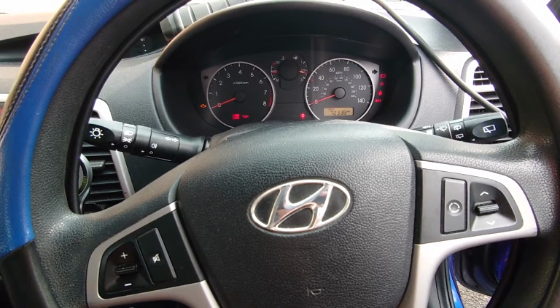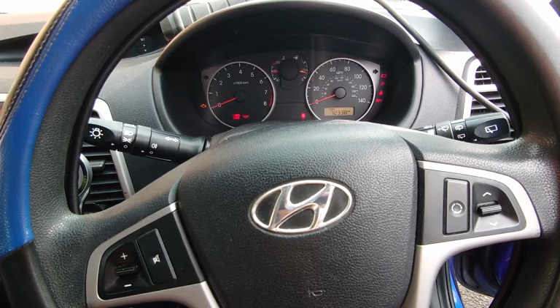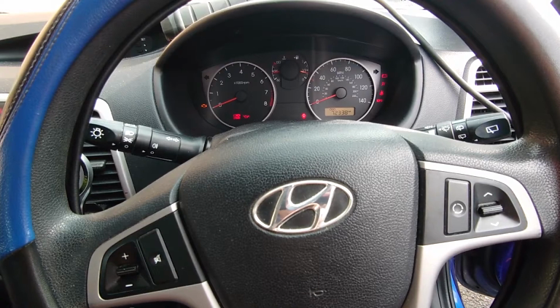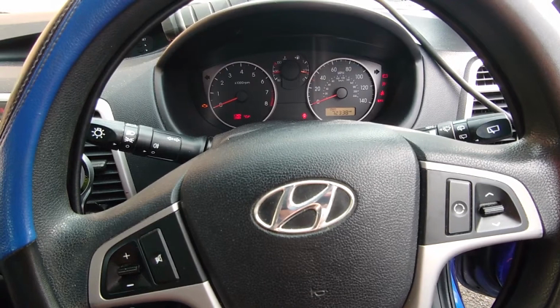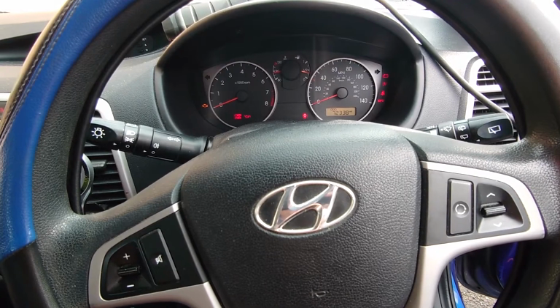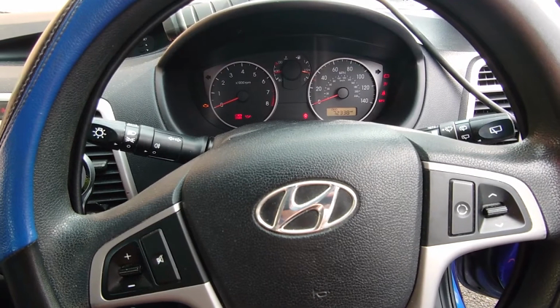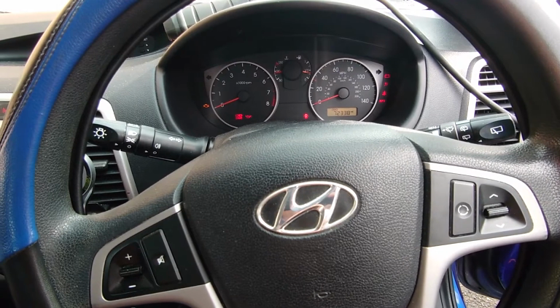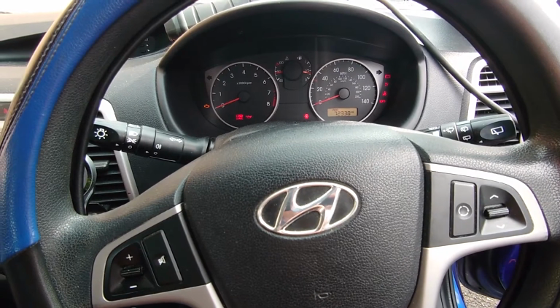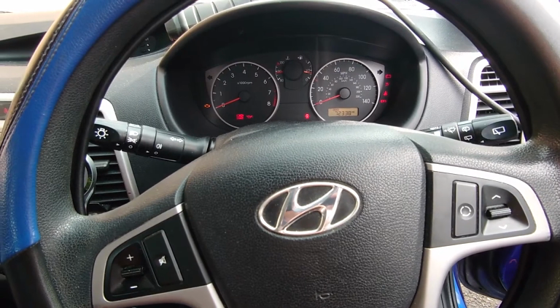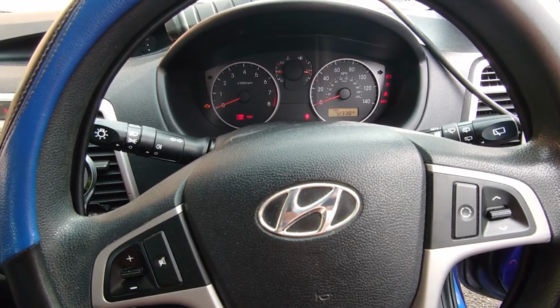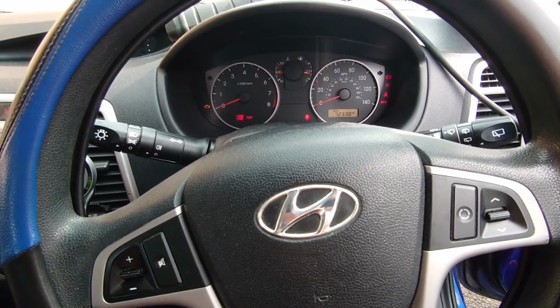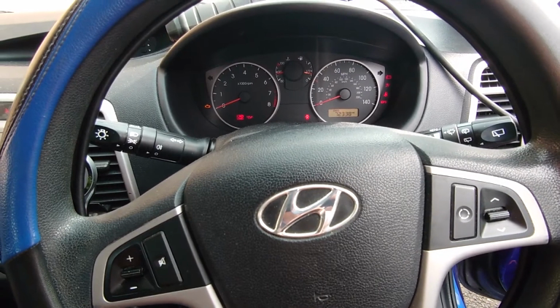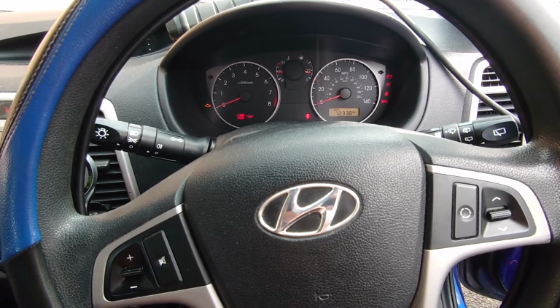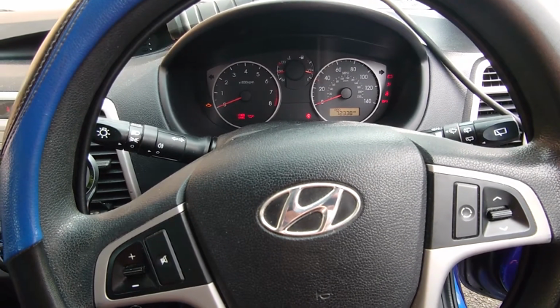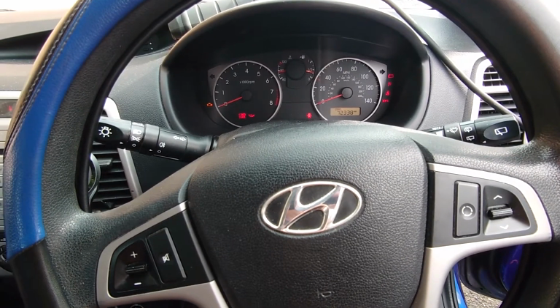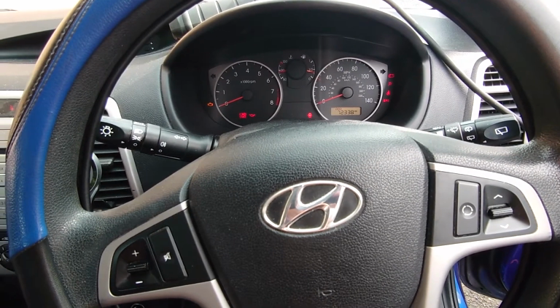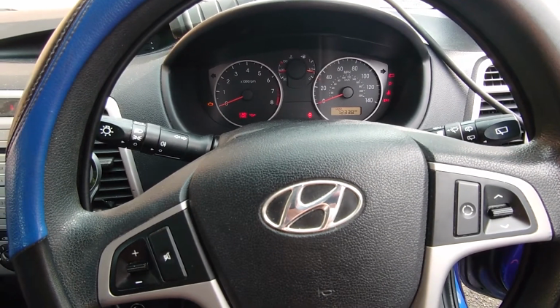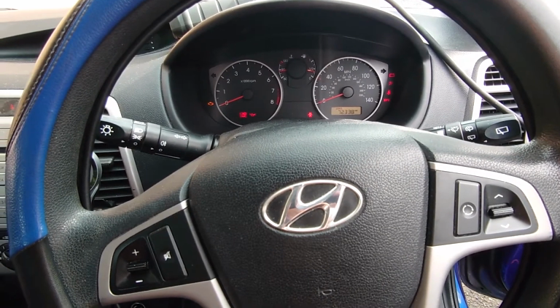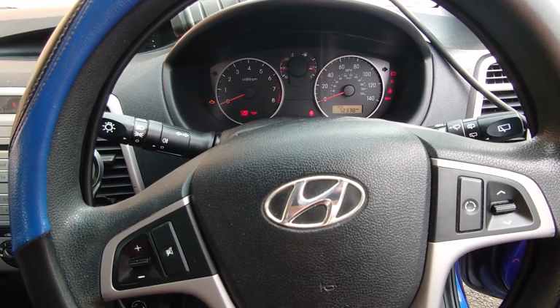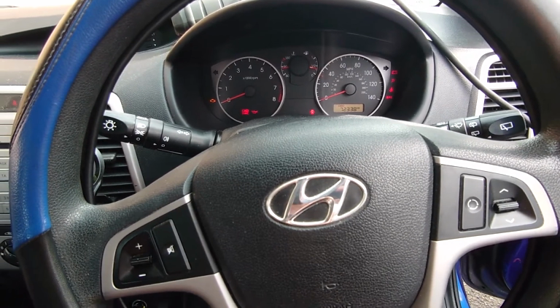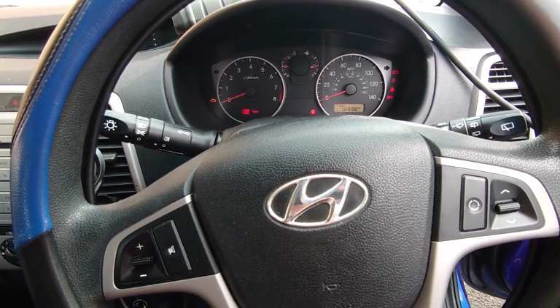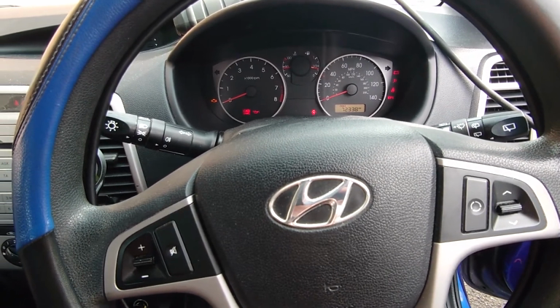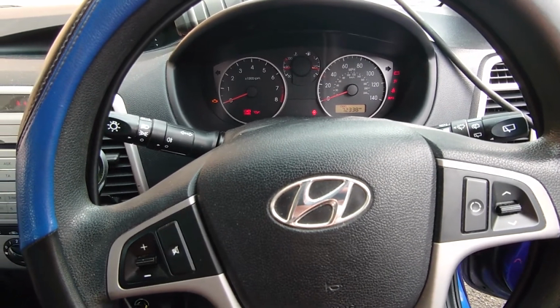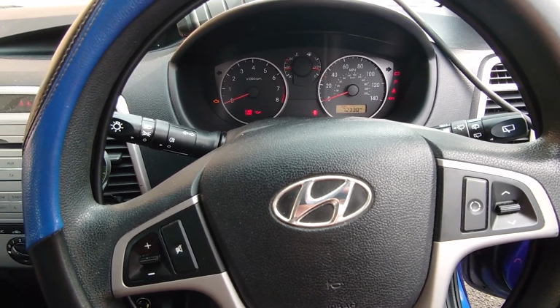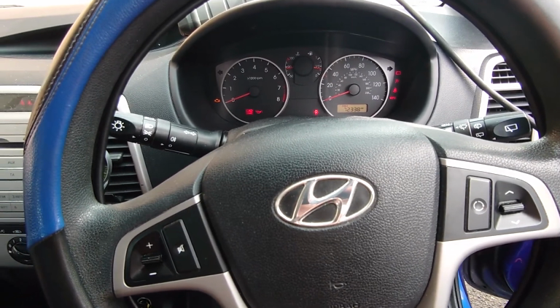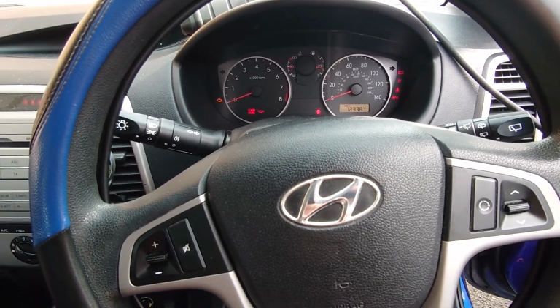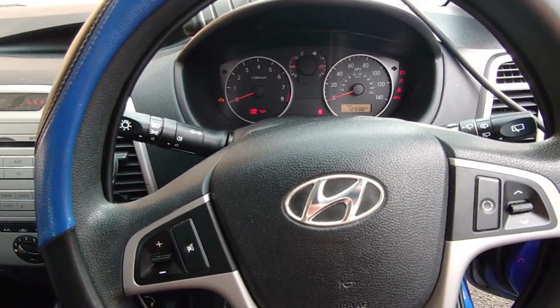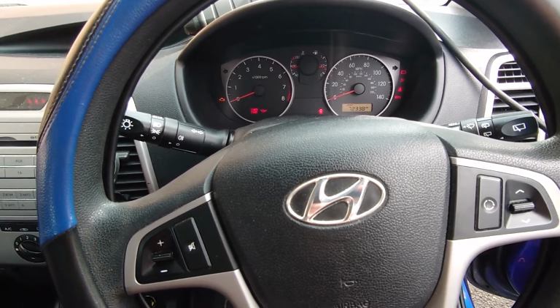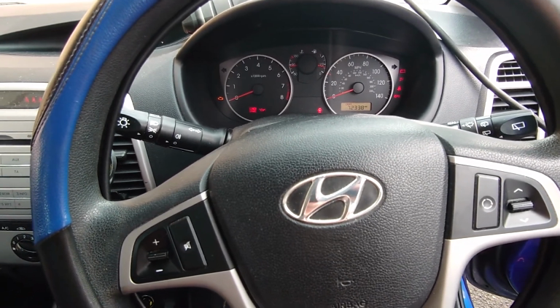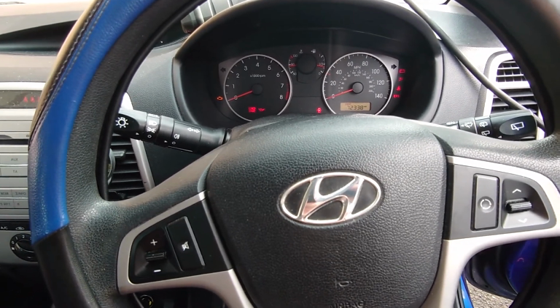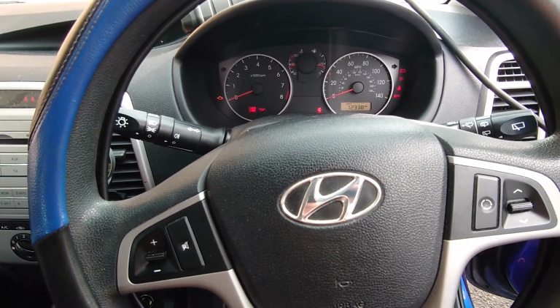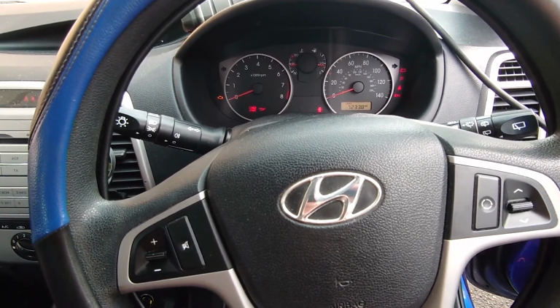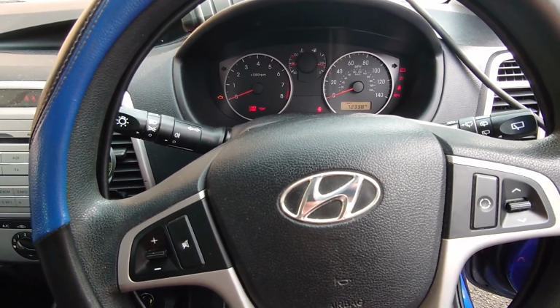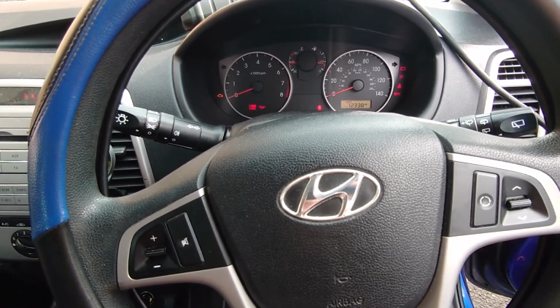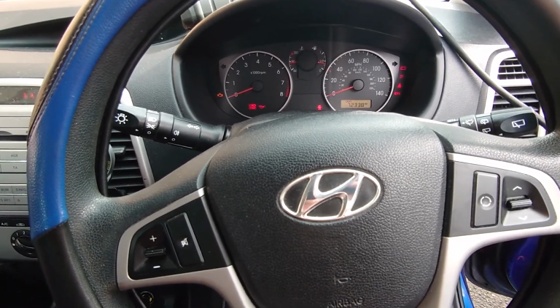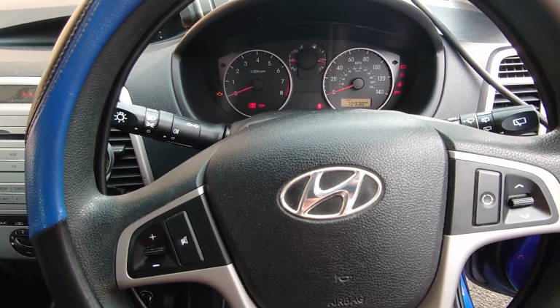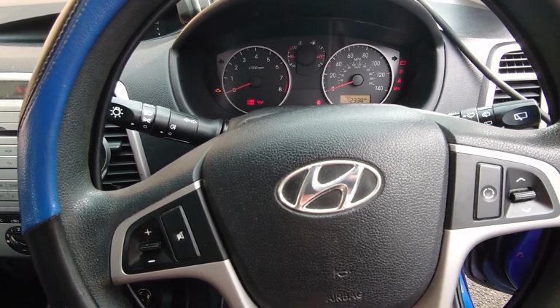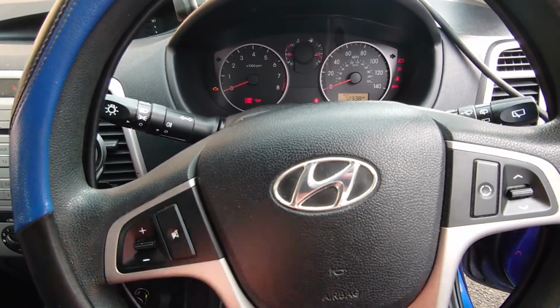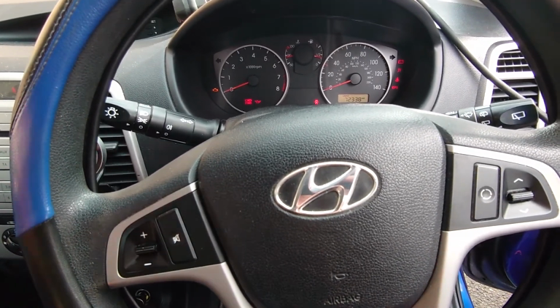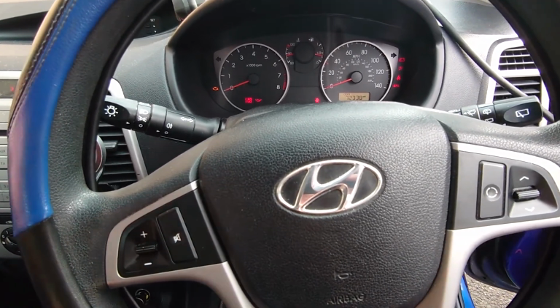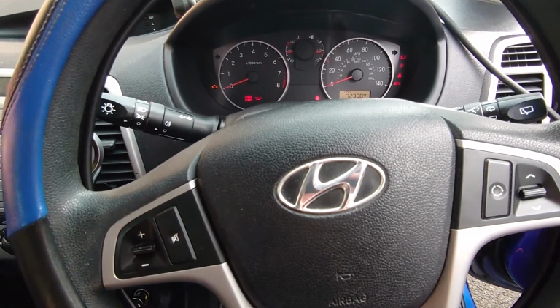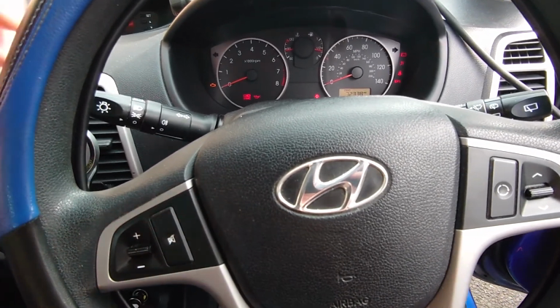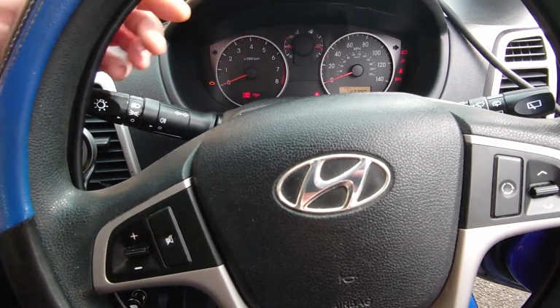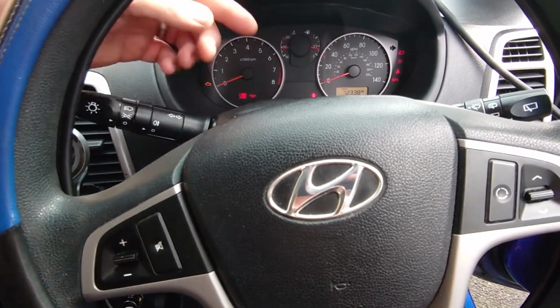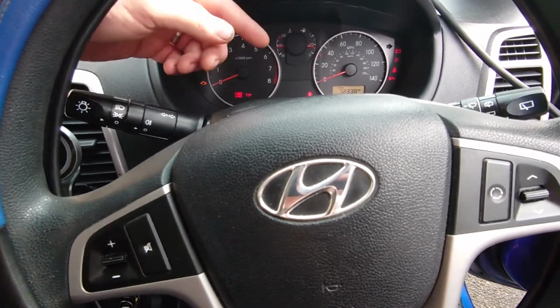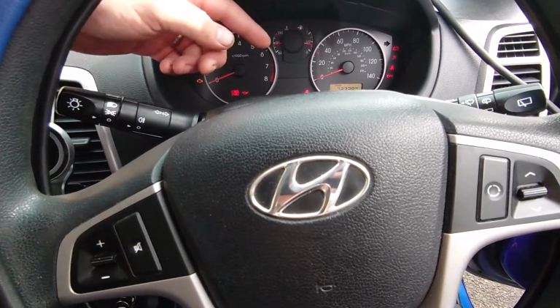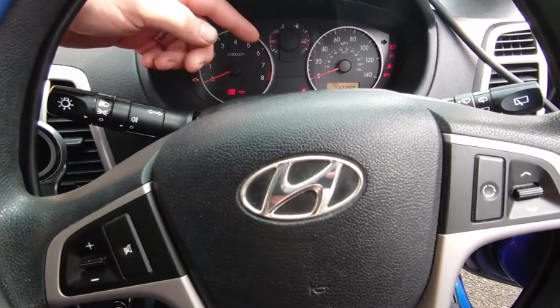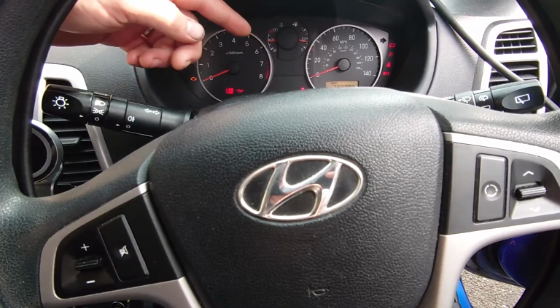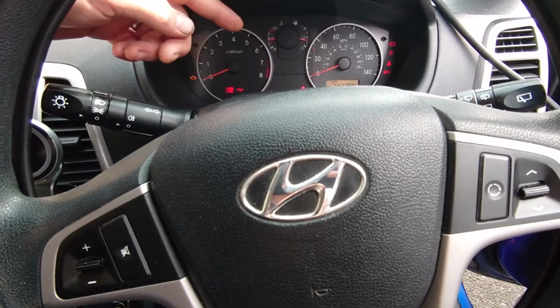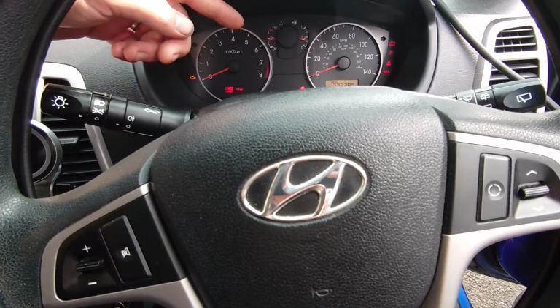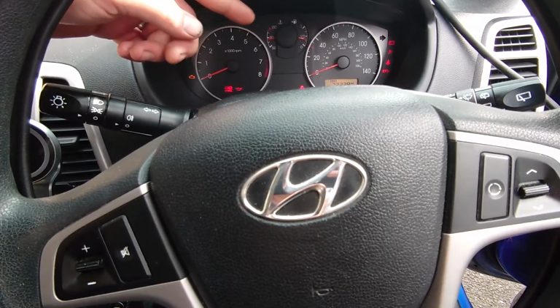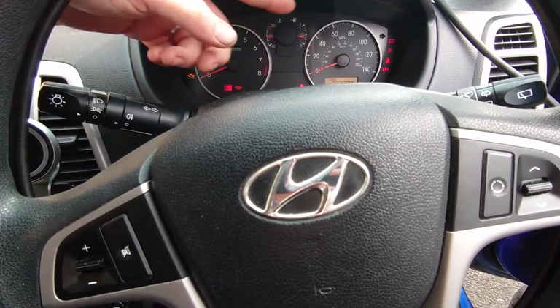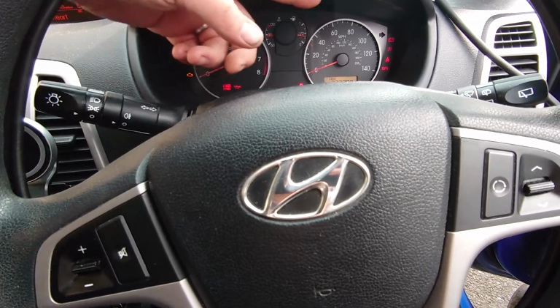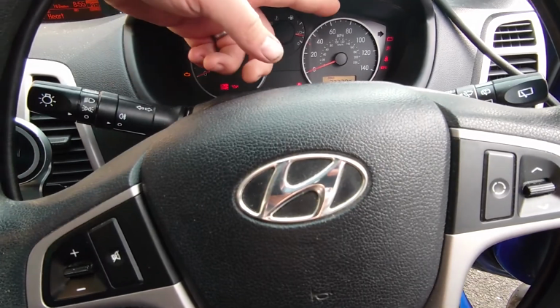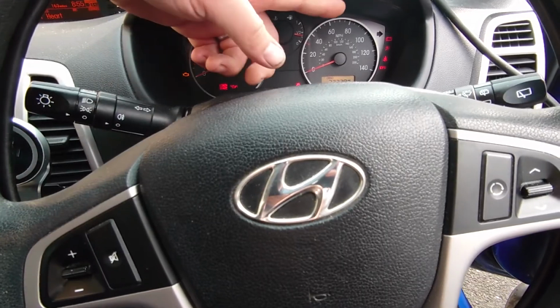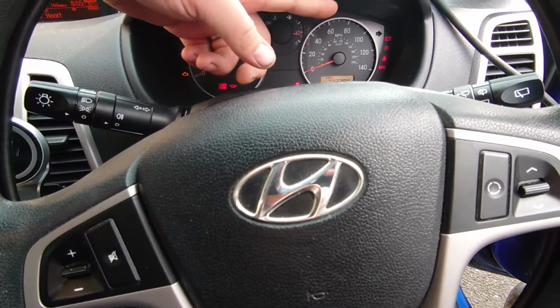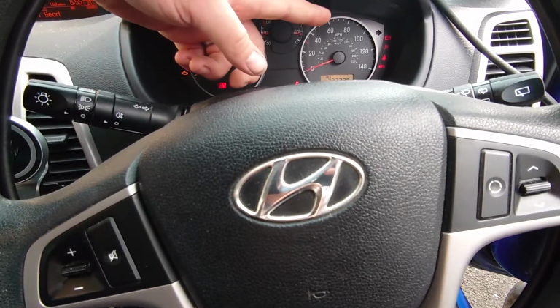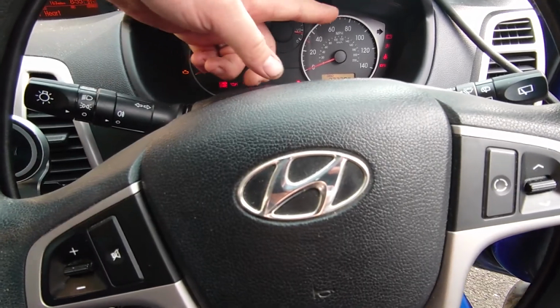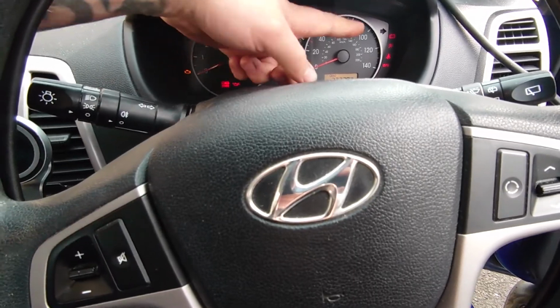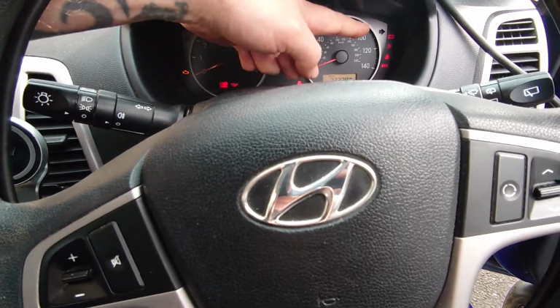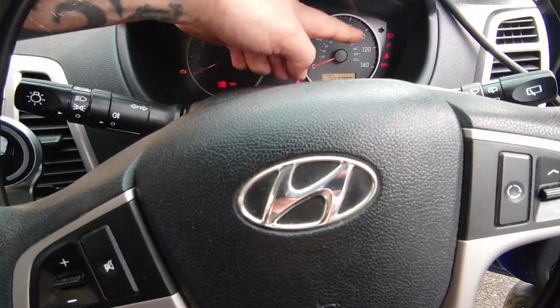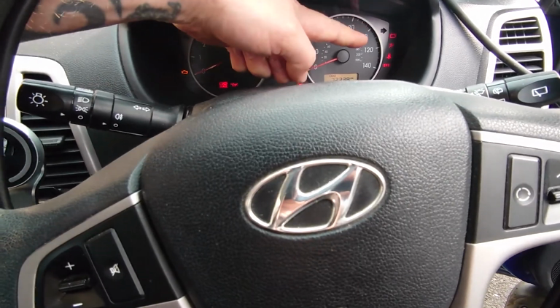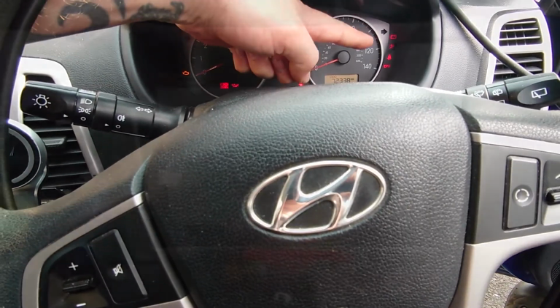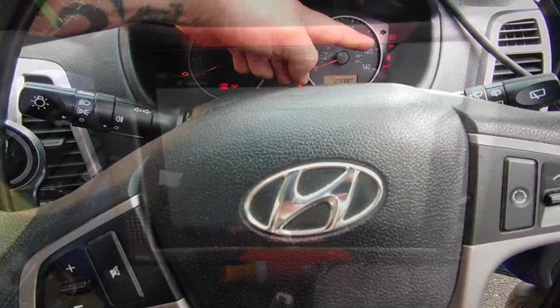Hey everybody, Richard Aram, Autodiag, and today we're having a look at a little Hyundai i20, and we have got the airbag light on.